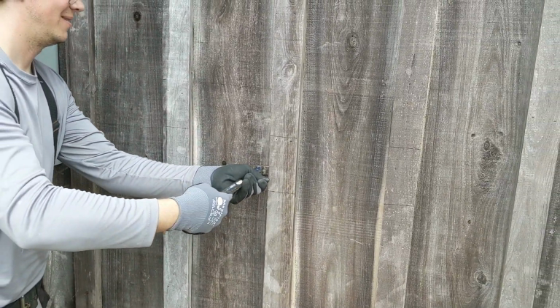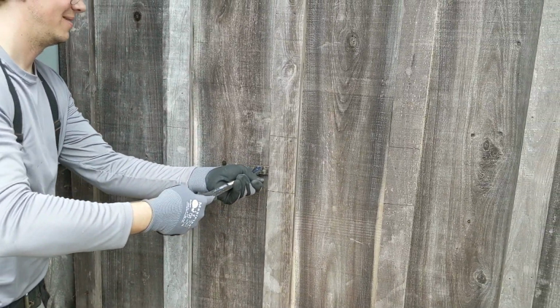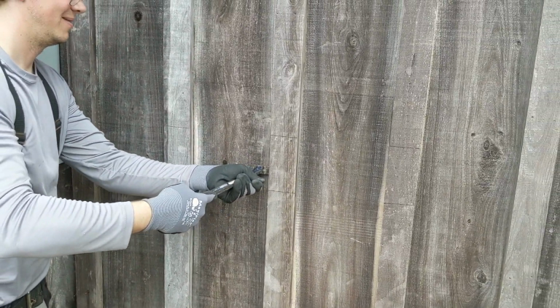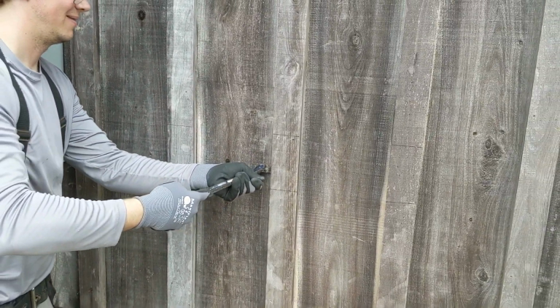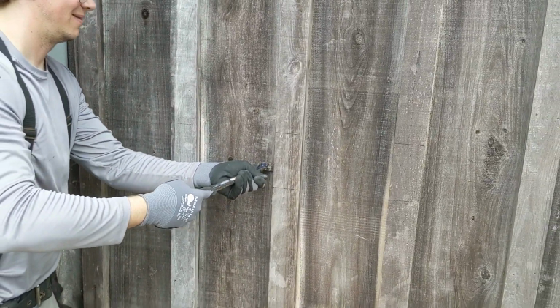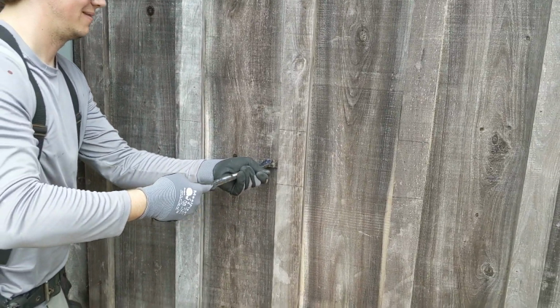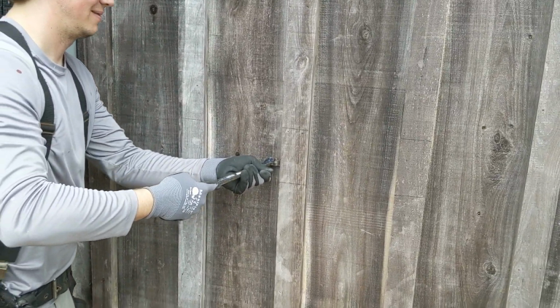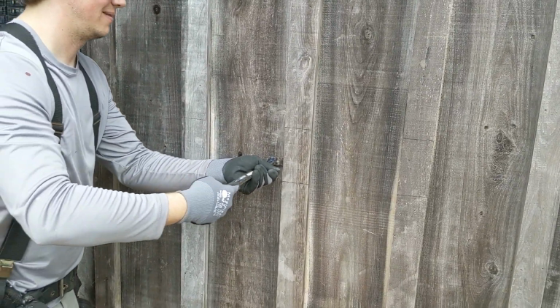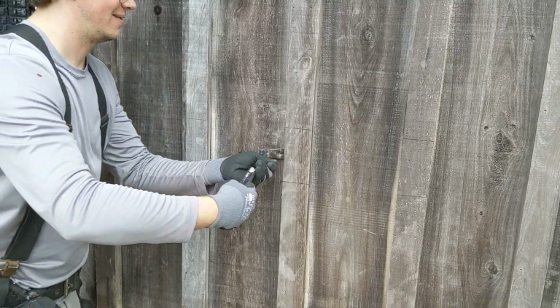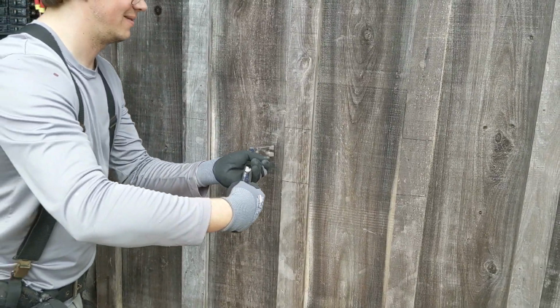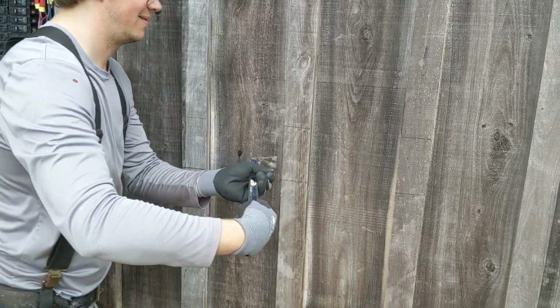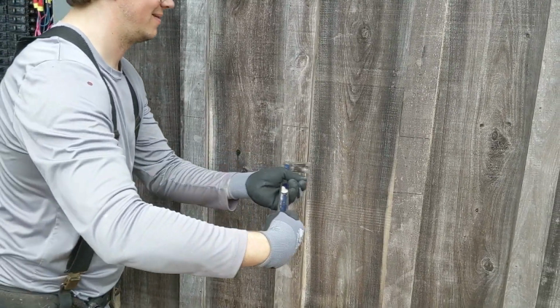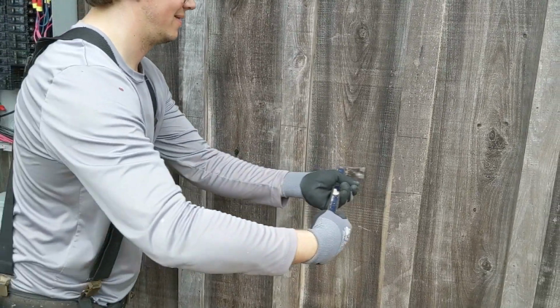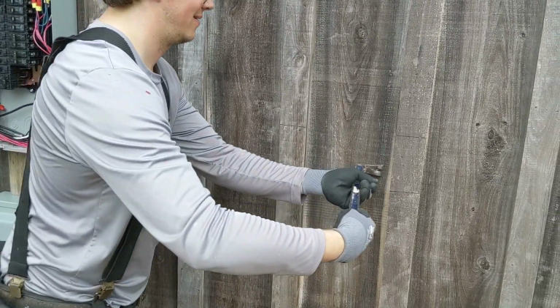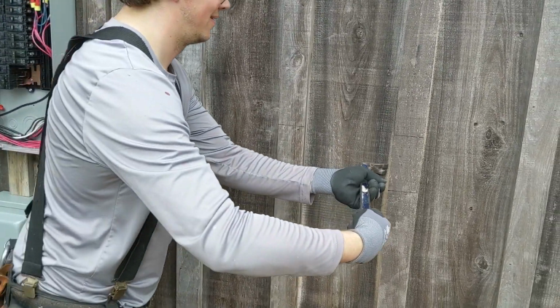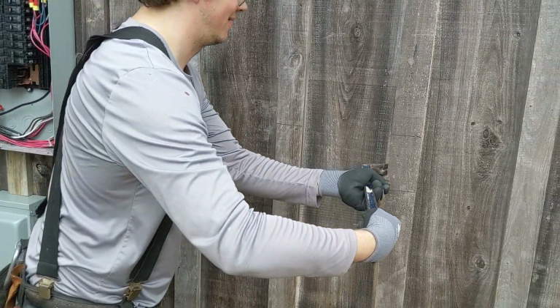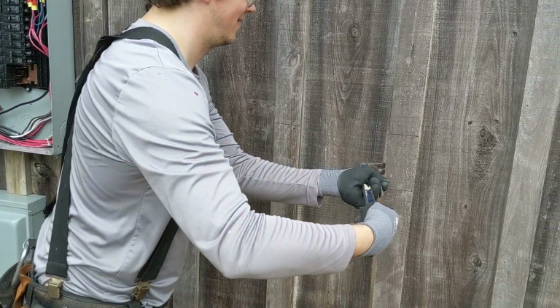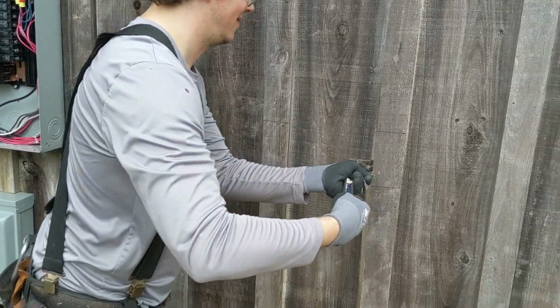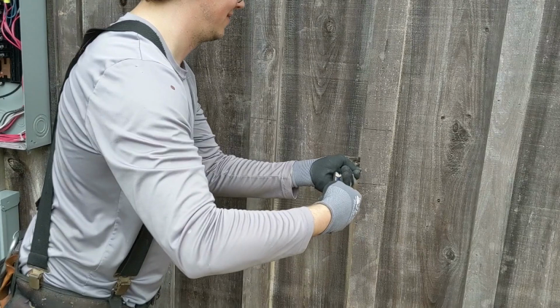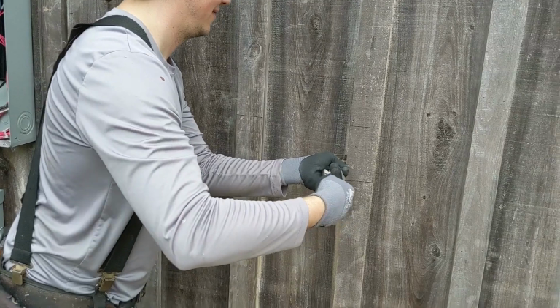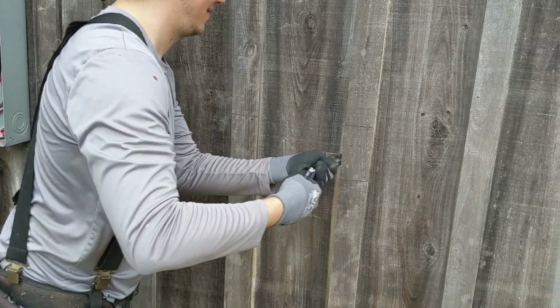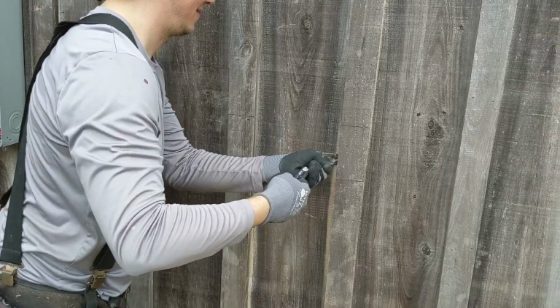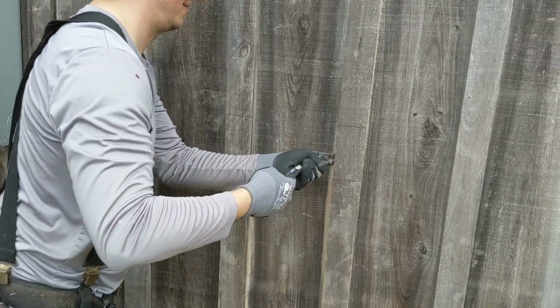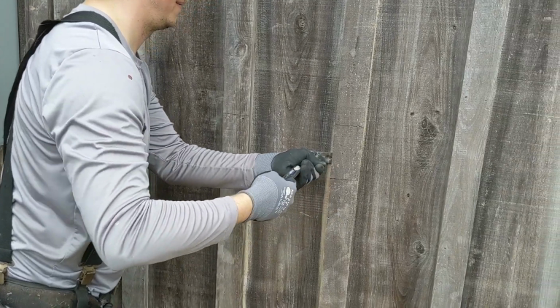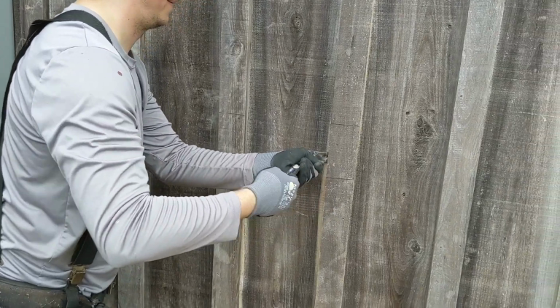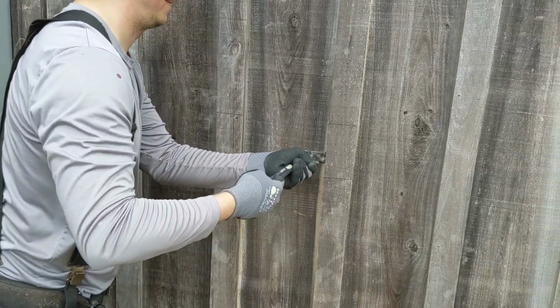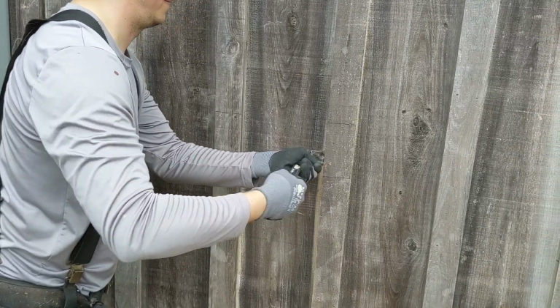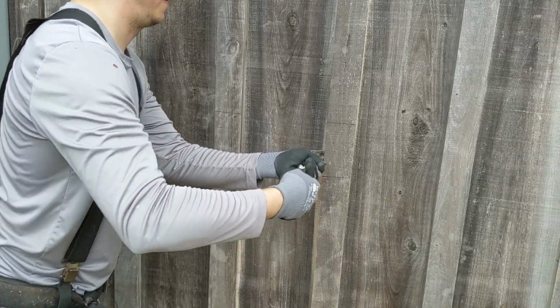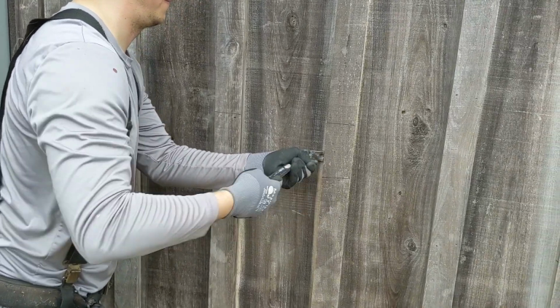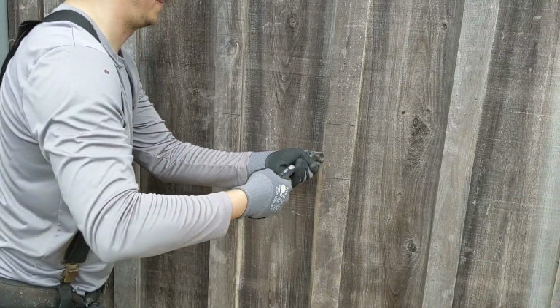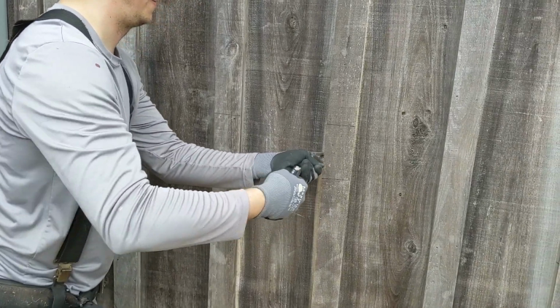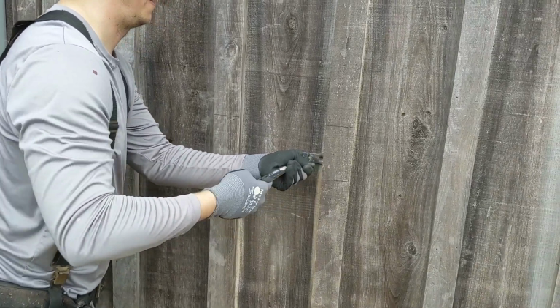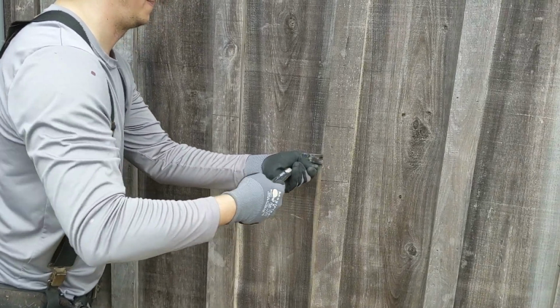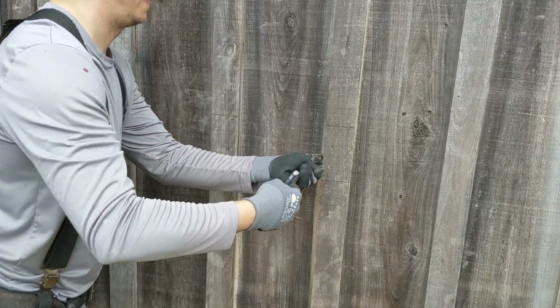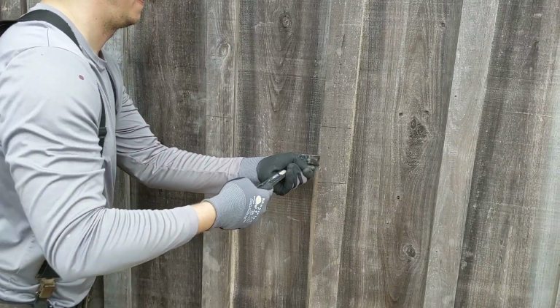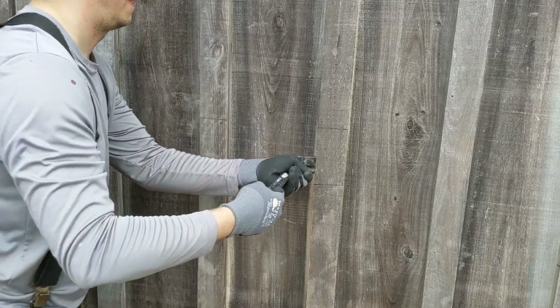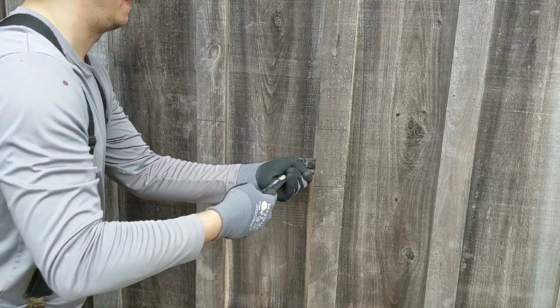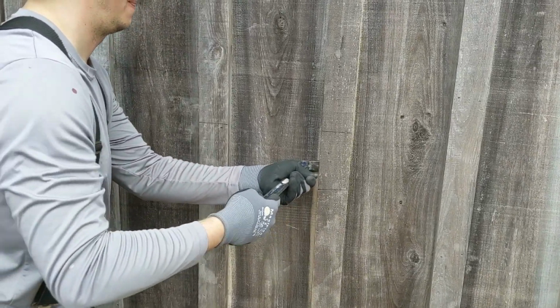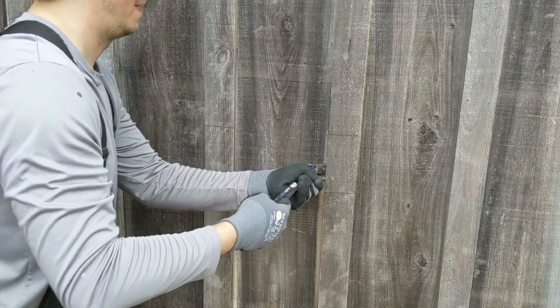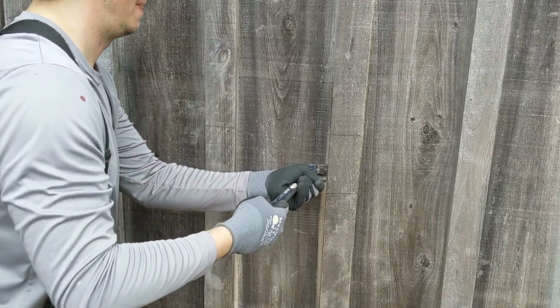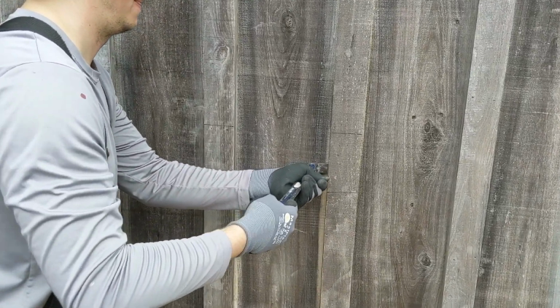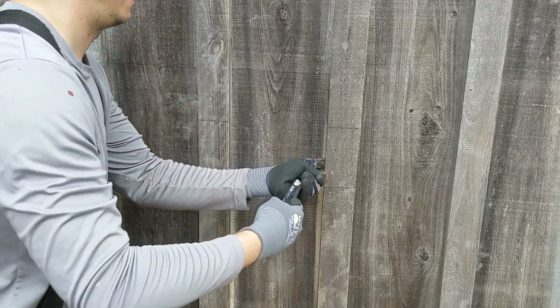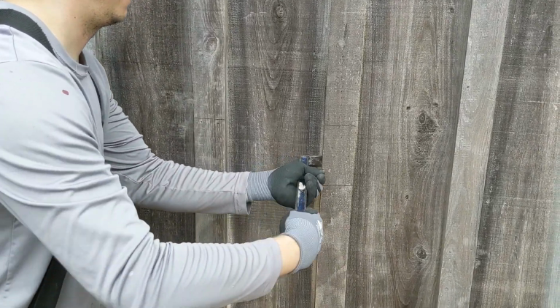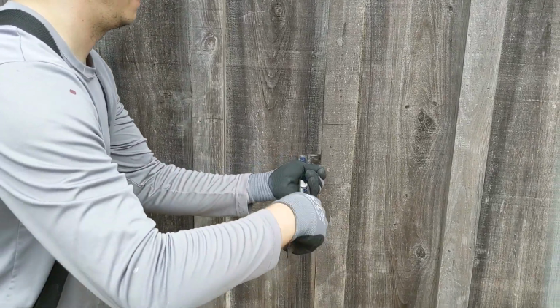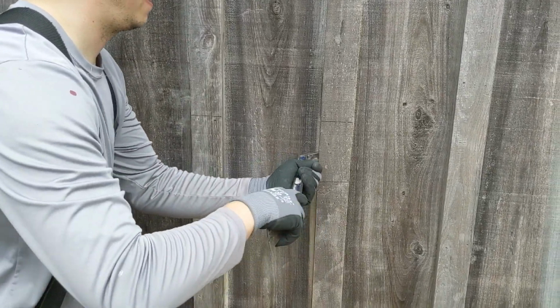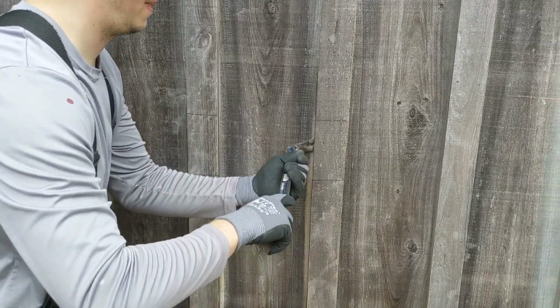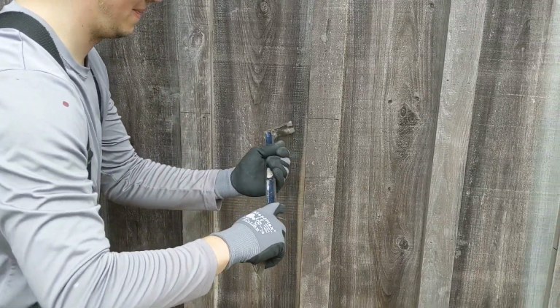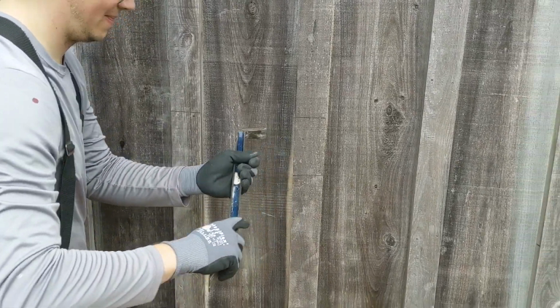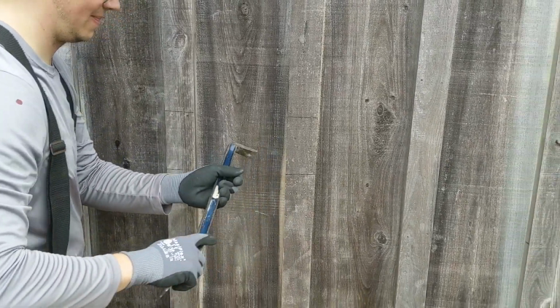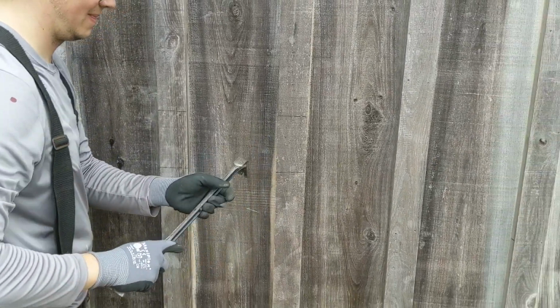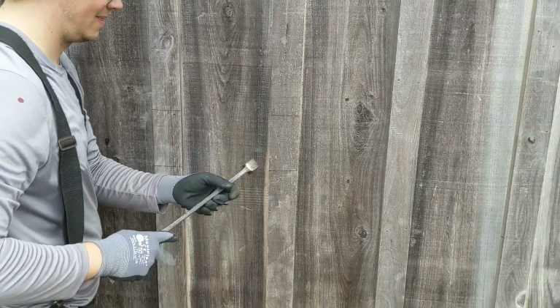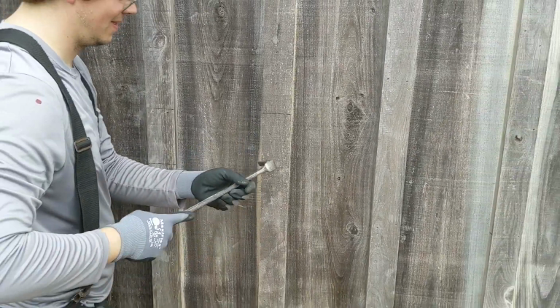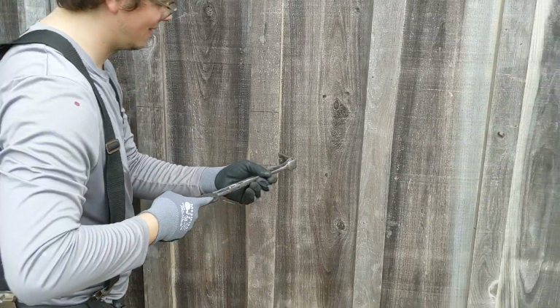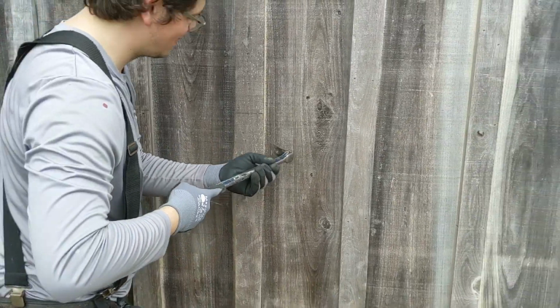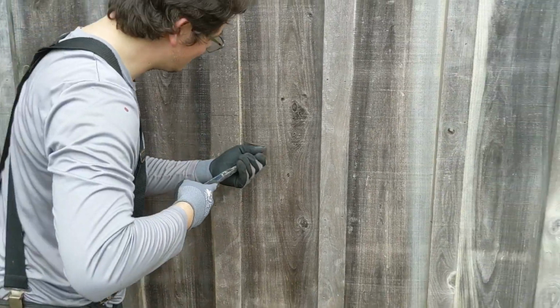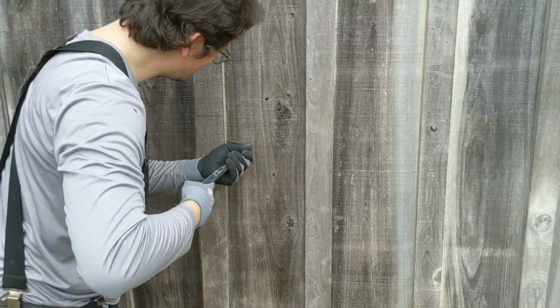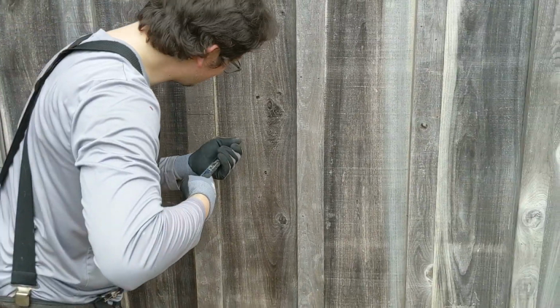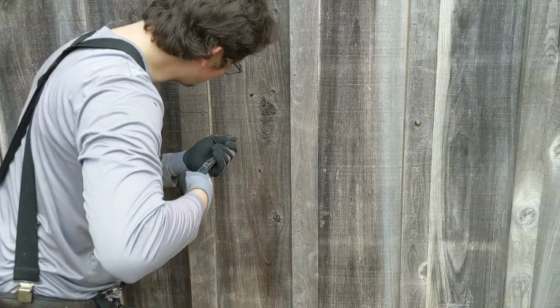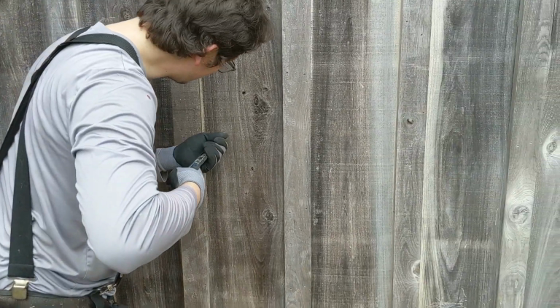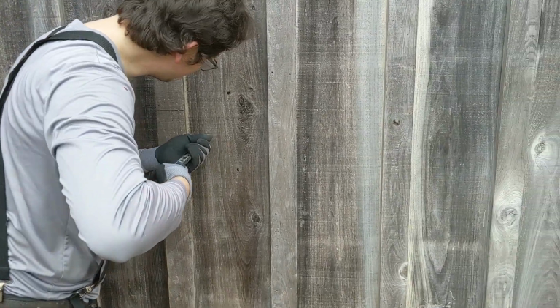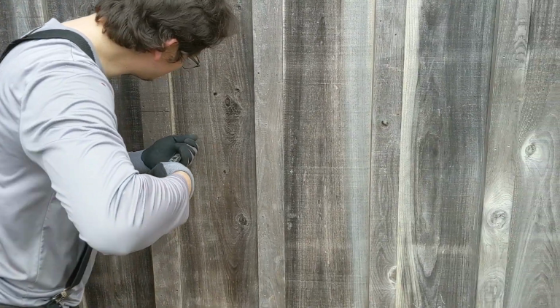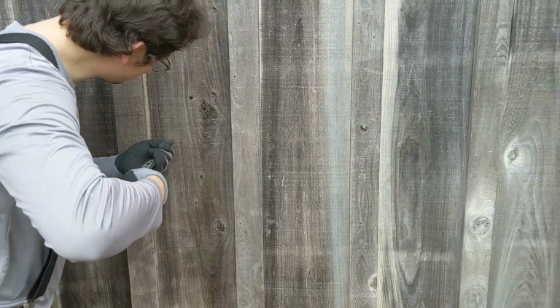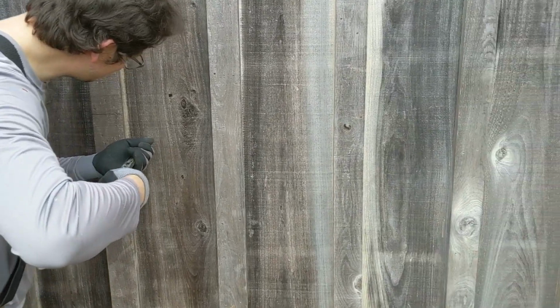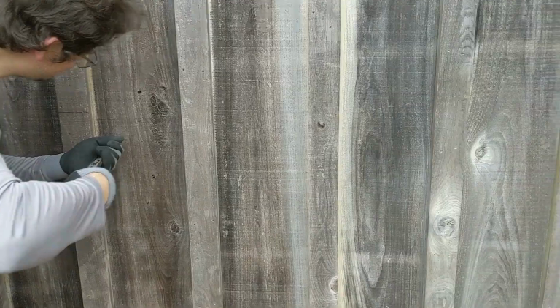Doing a little carpentry, and then he's going to do some electrical. I've got to go help Abraham and Antonio. I'm slacking. See ya.